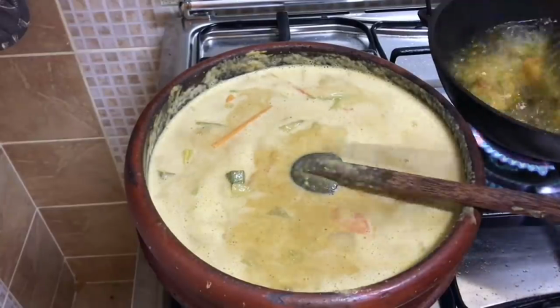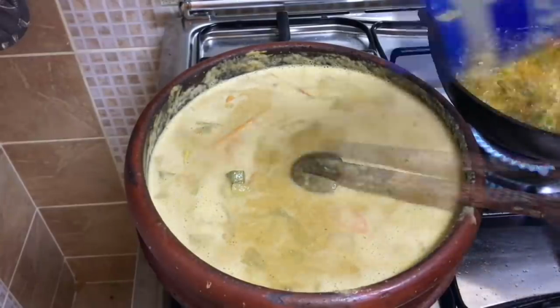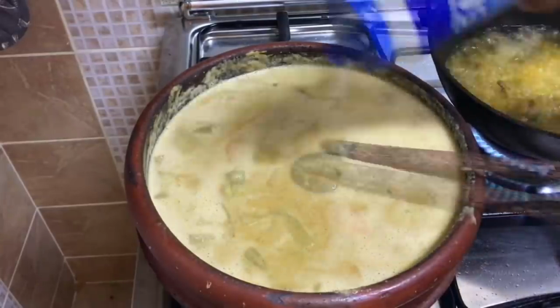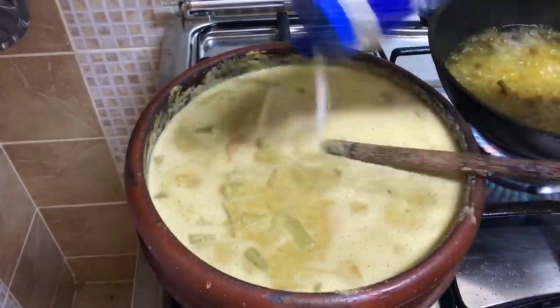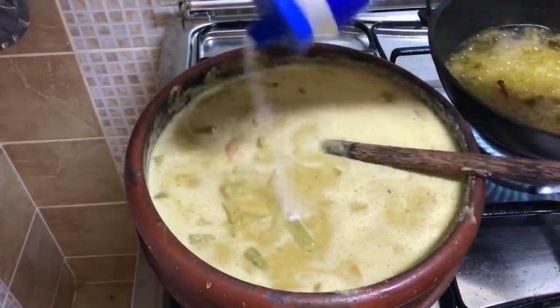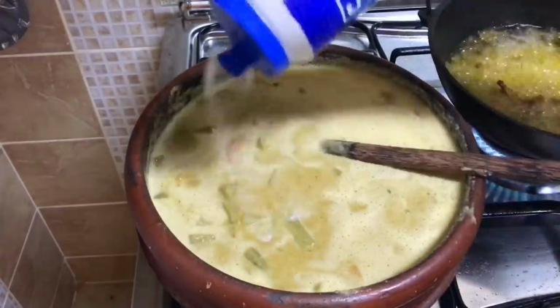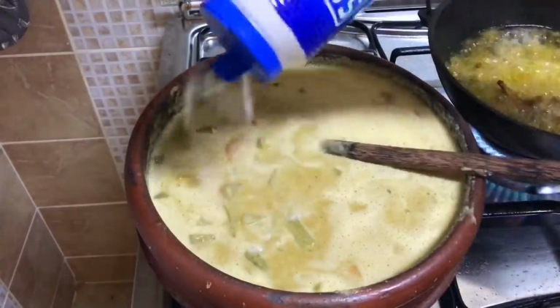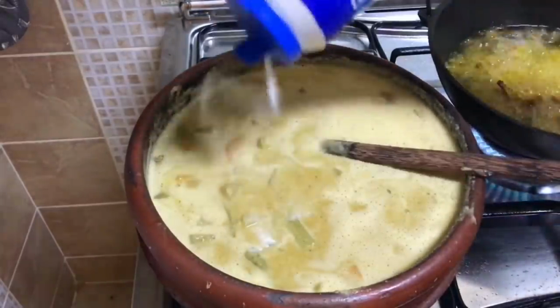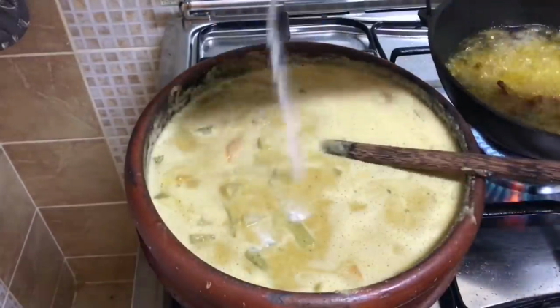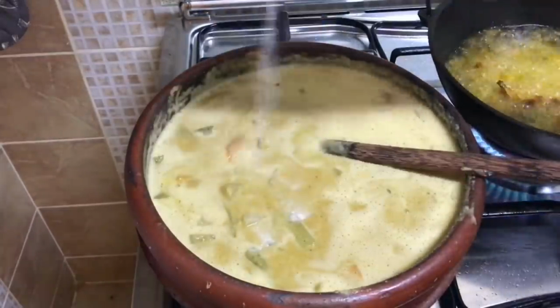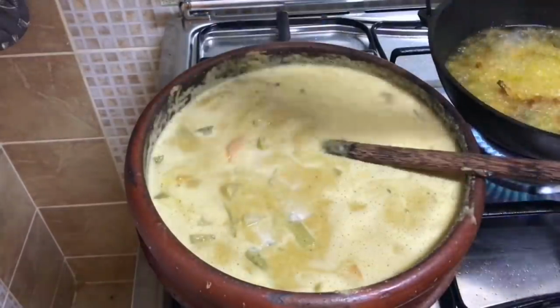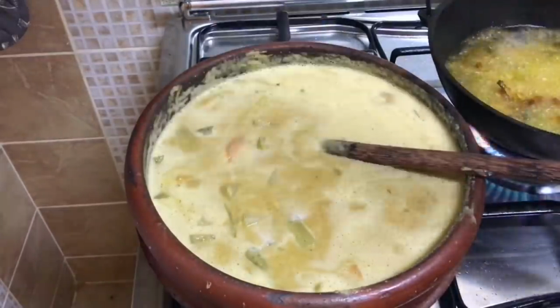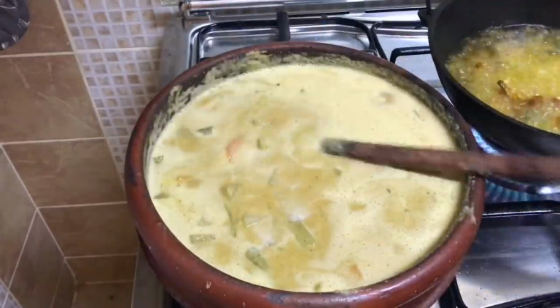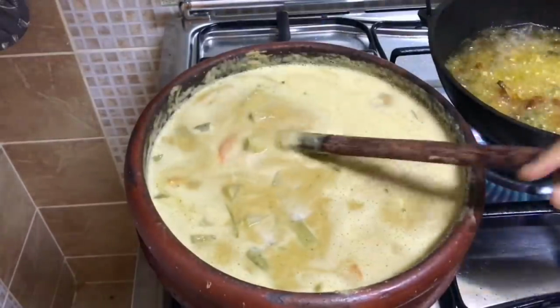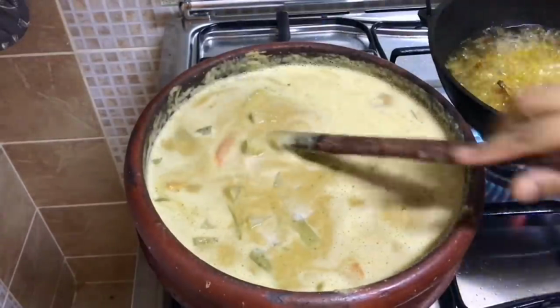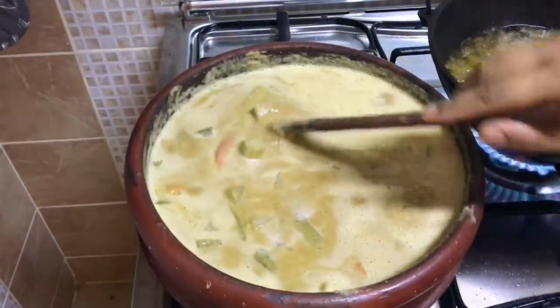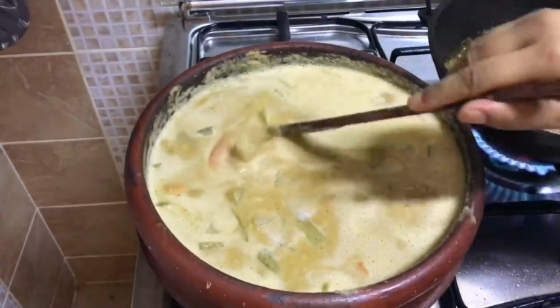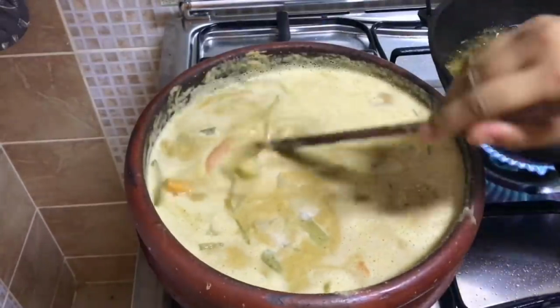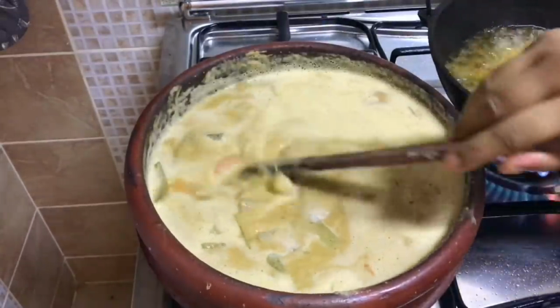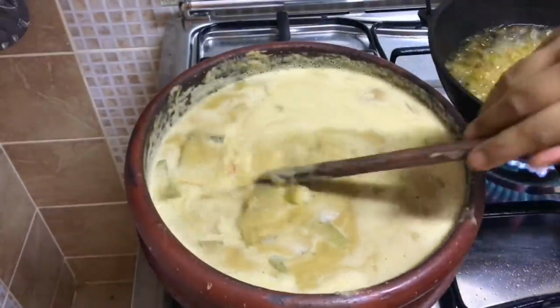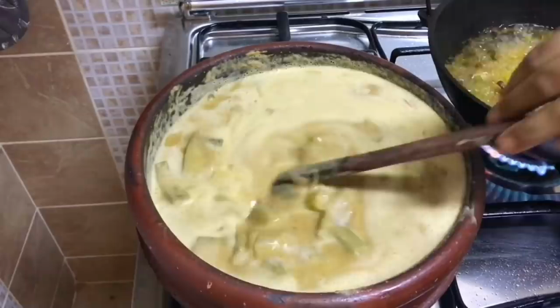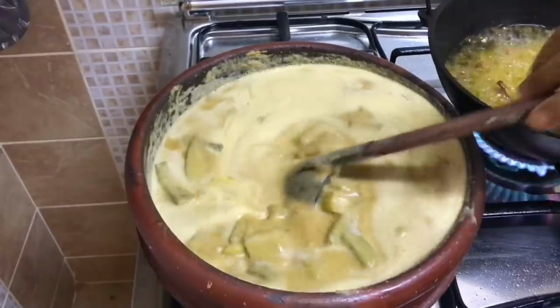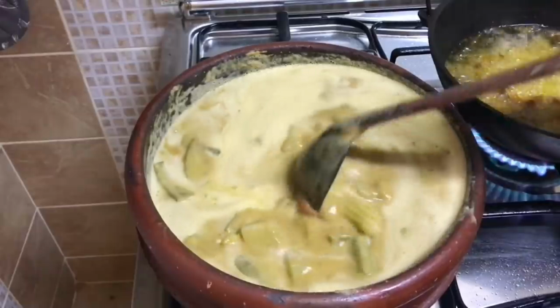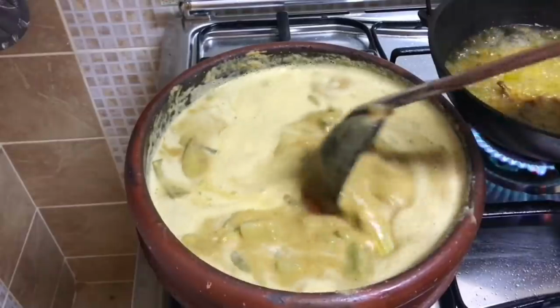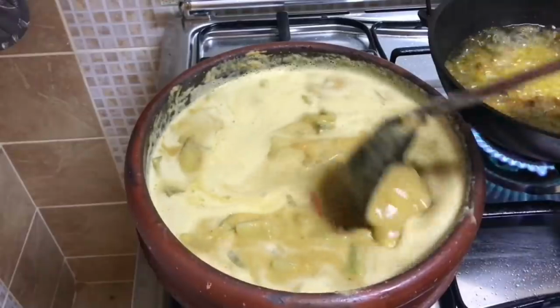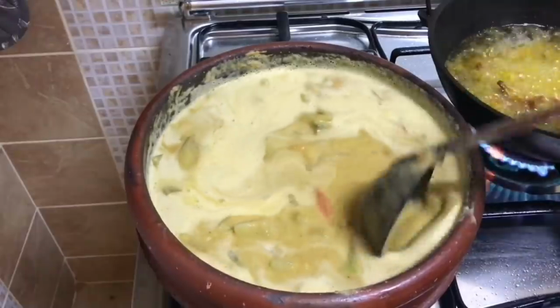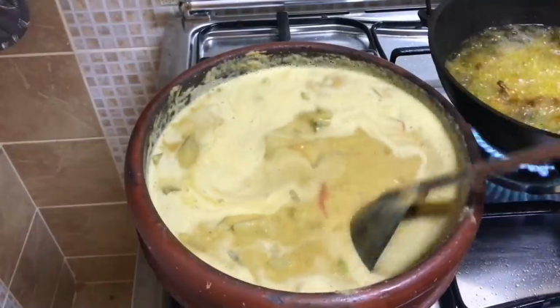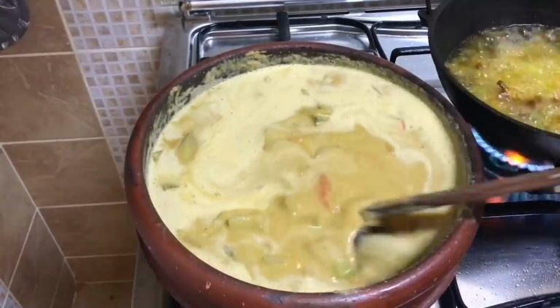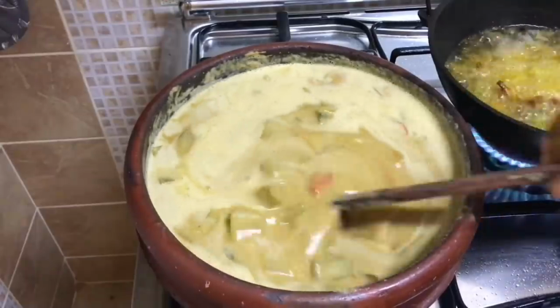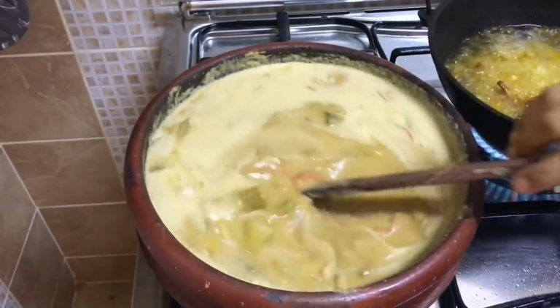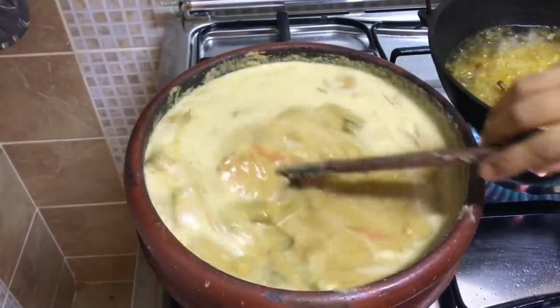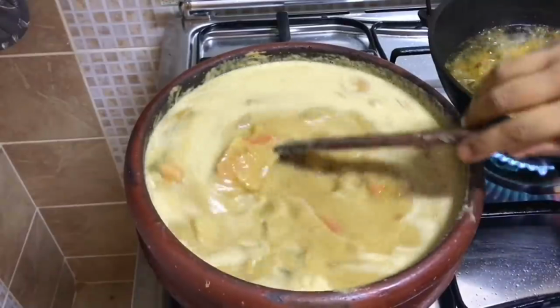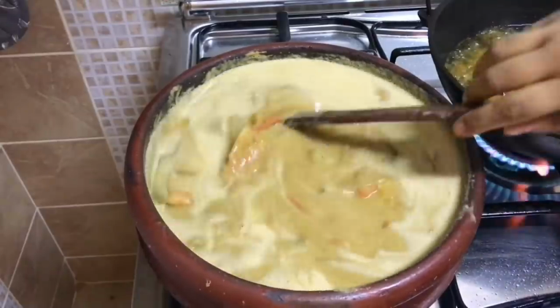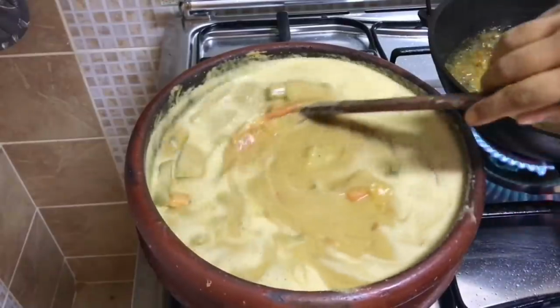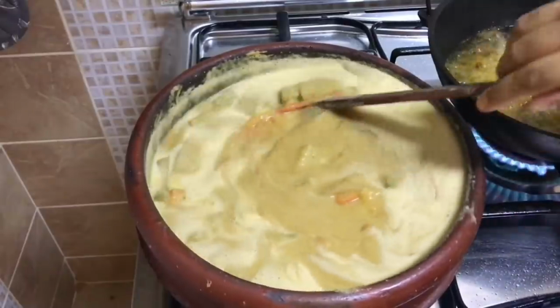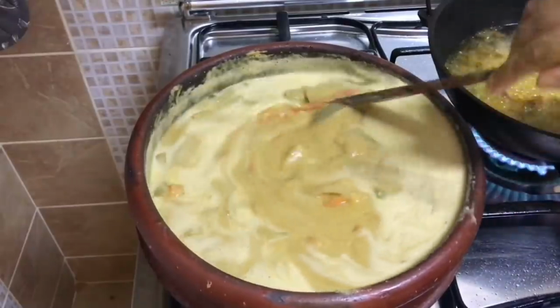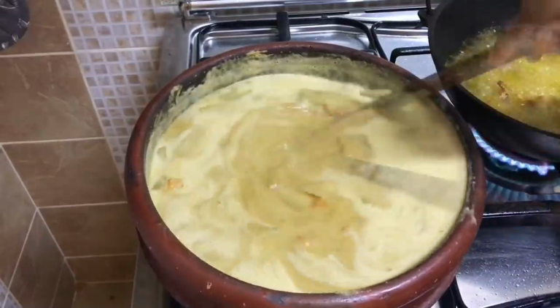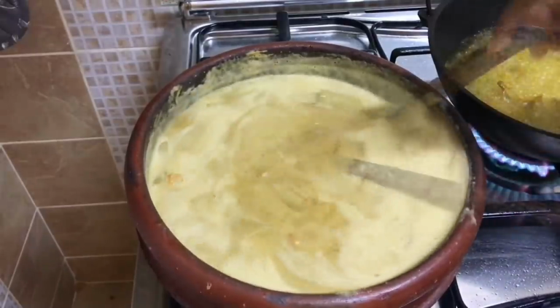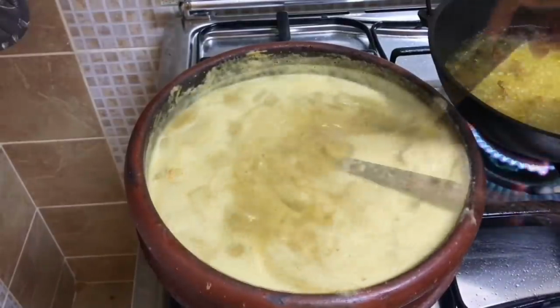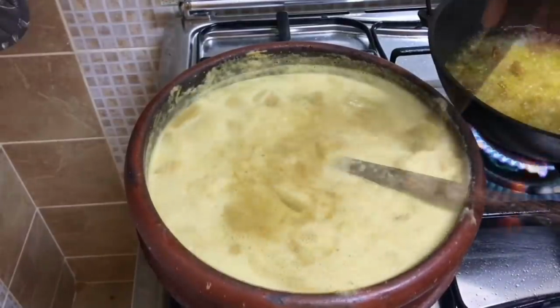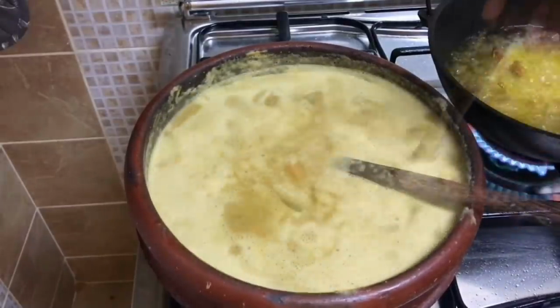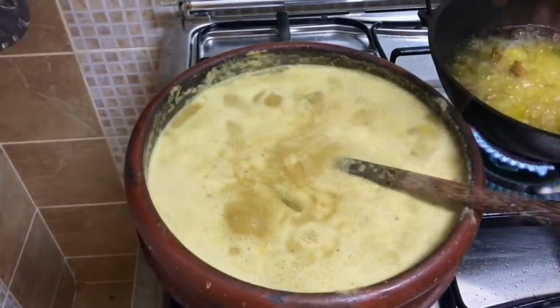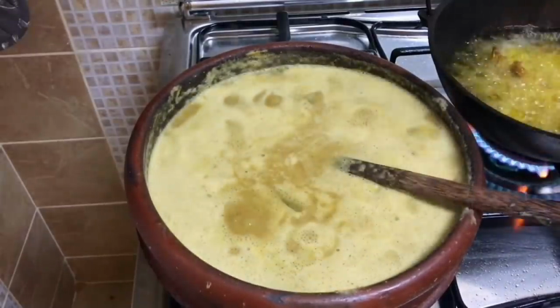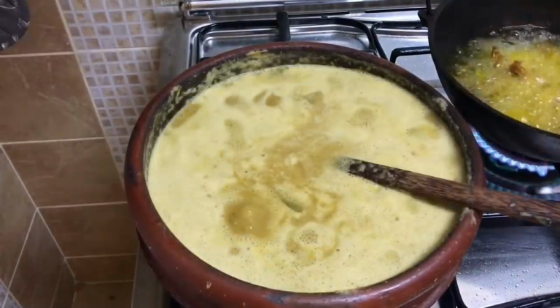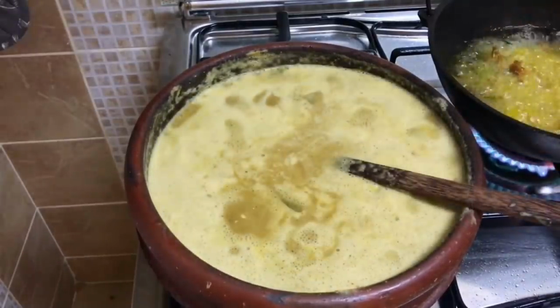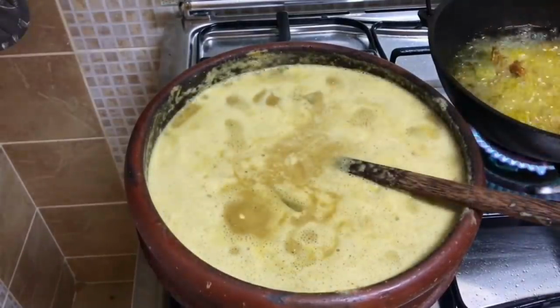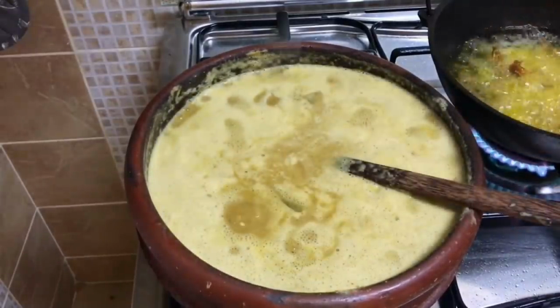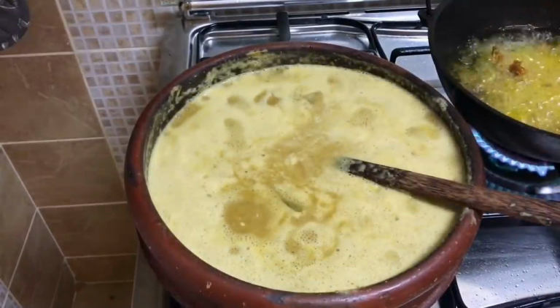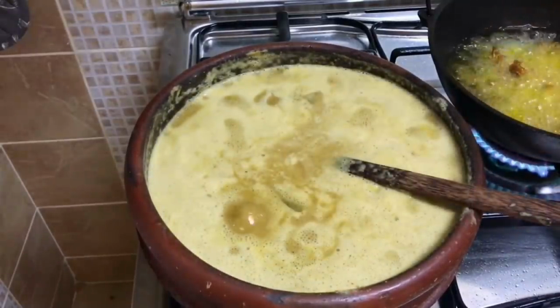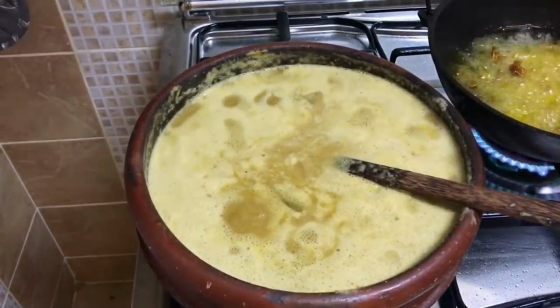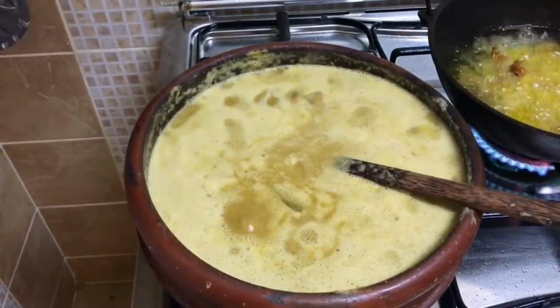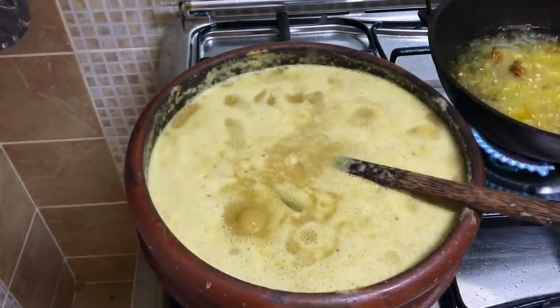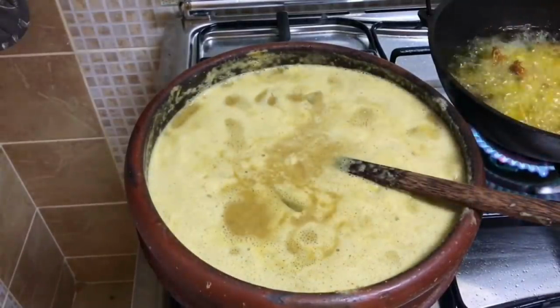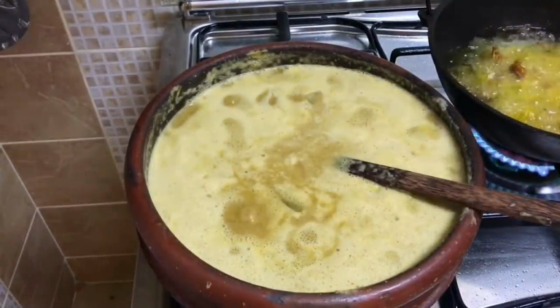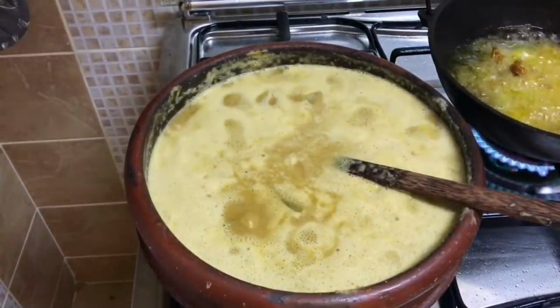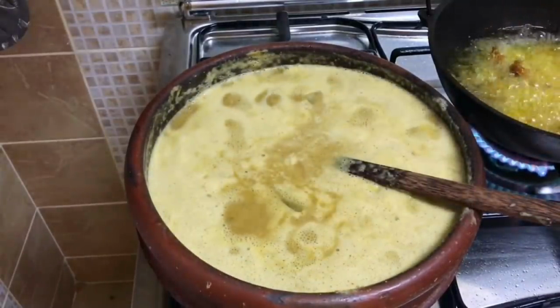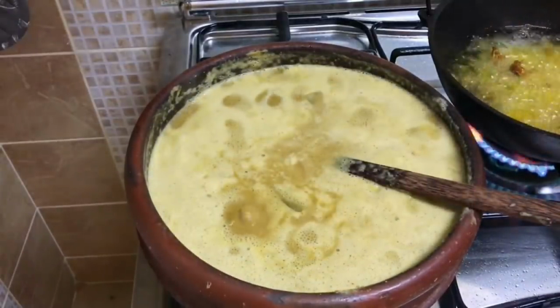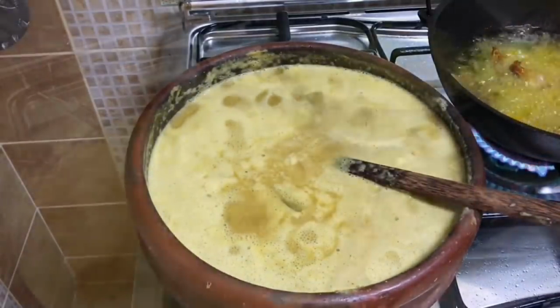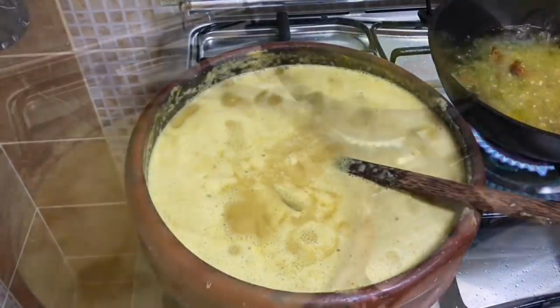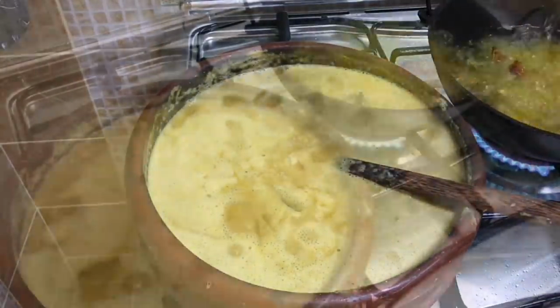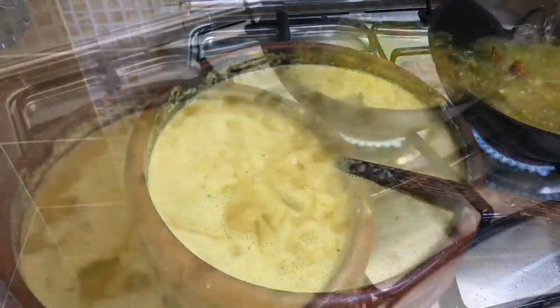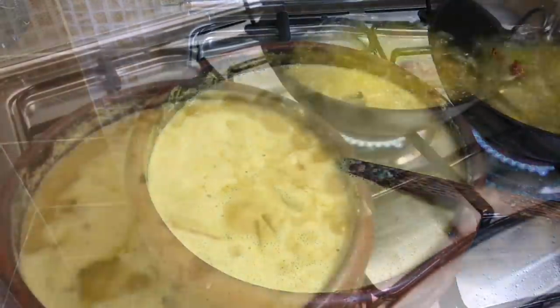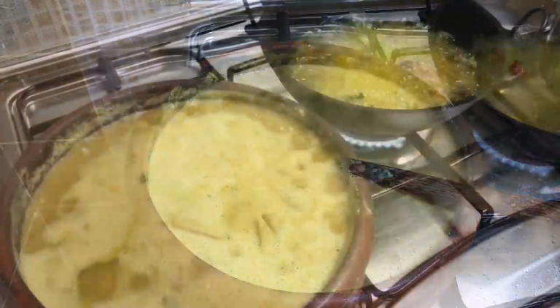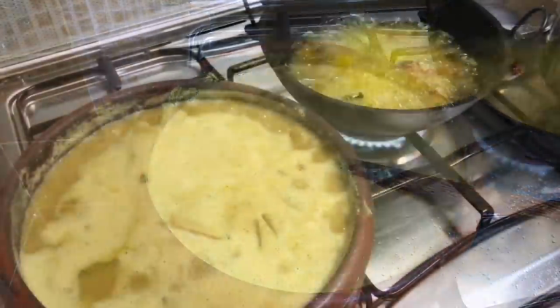Some salt. Now this has to boil well for at least five minutes on medium flame. Make sure it doesn't burn at the bottom.